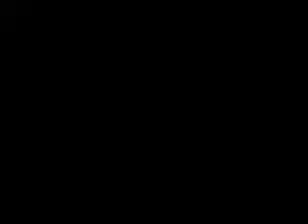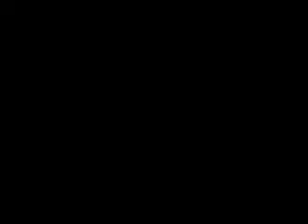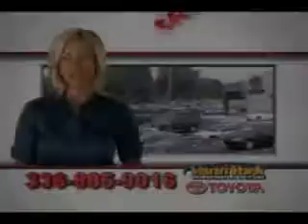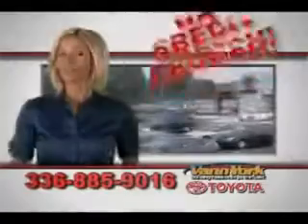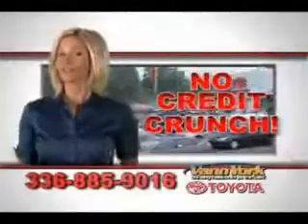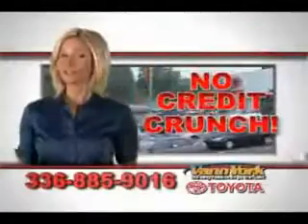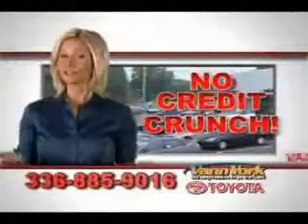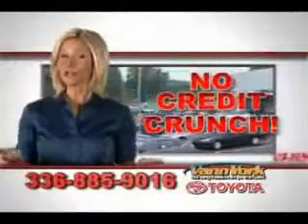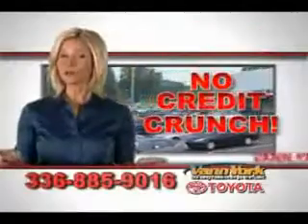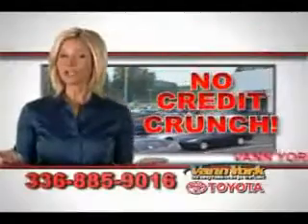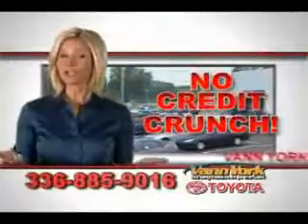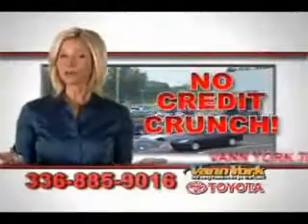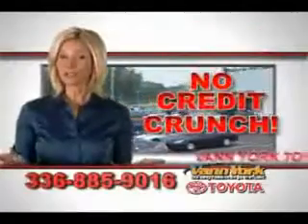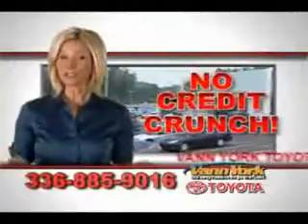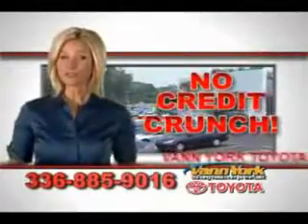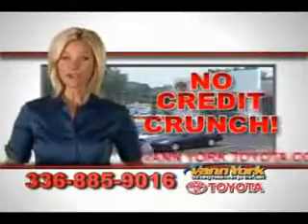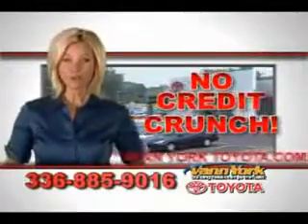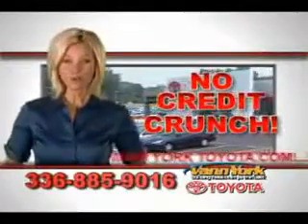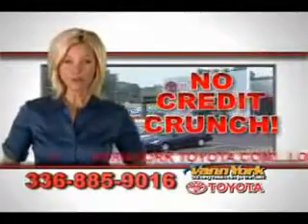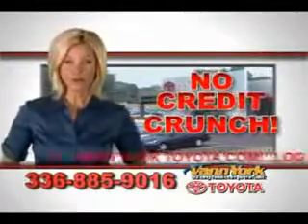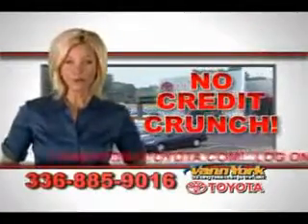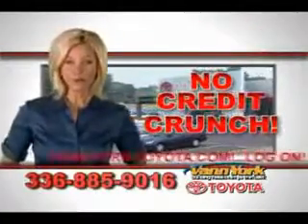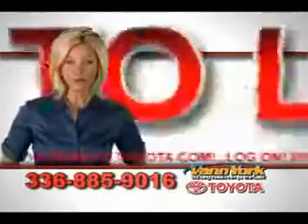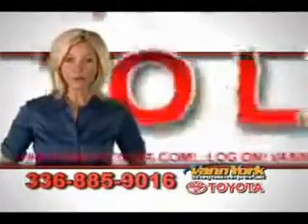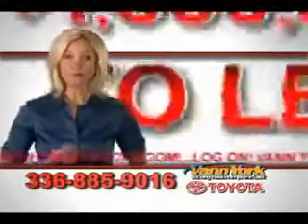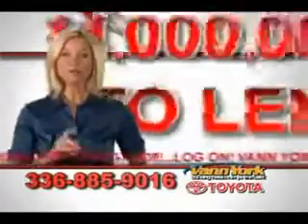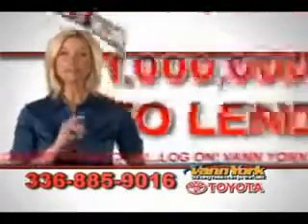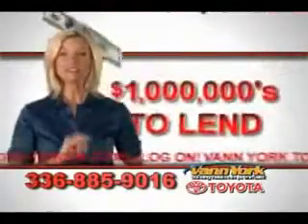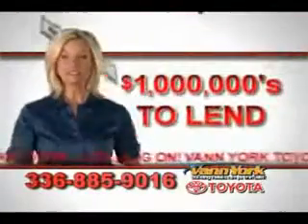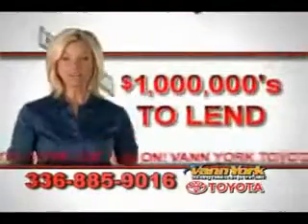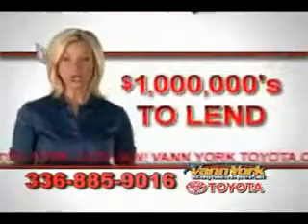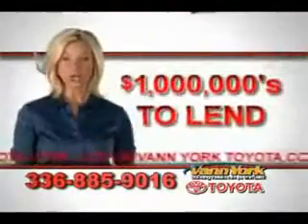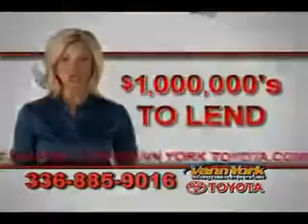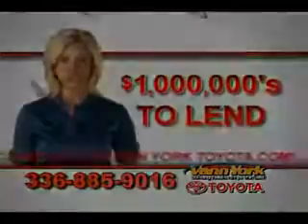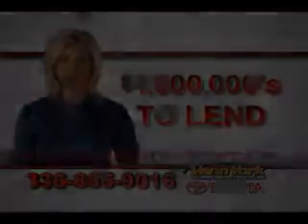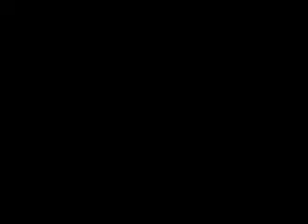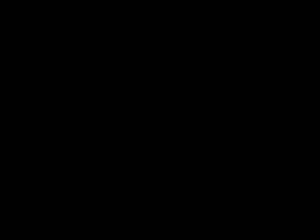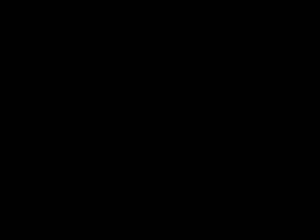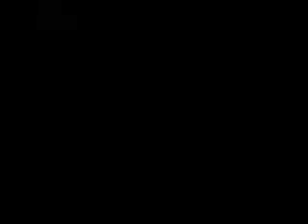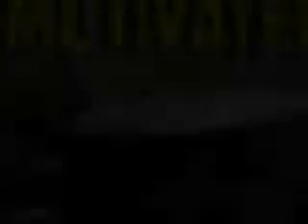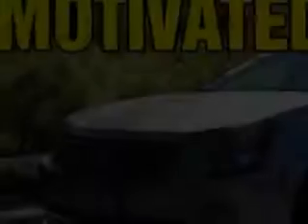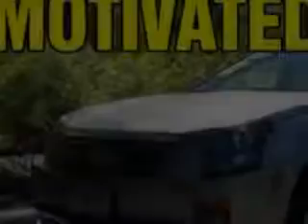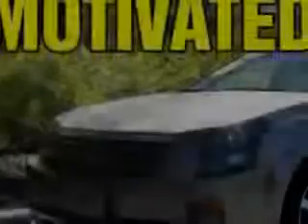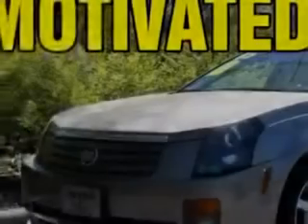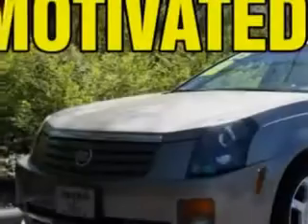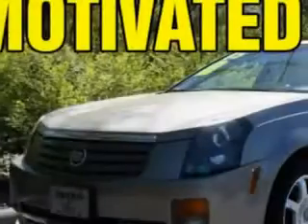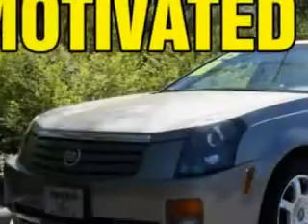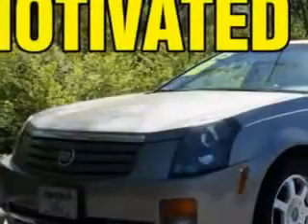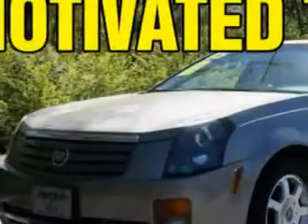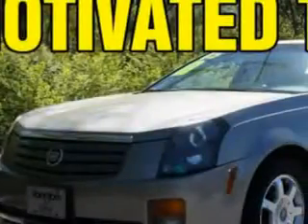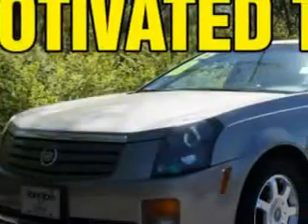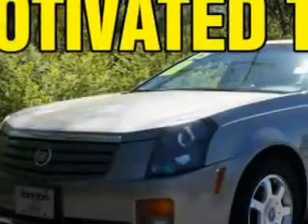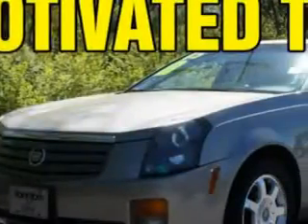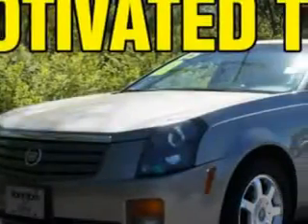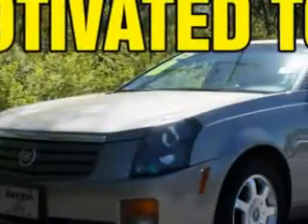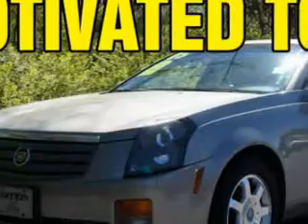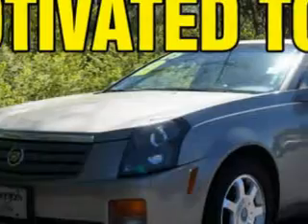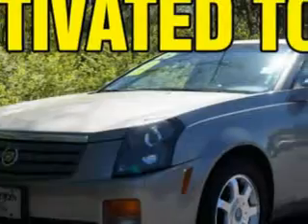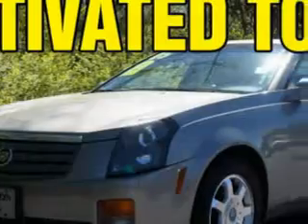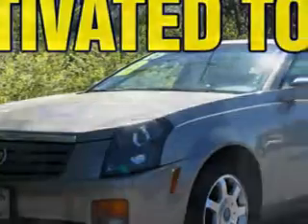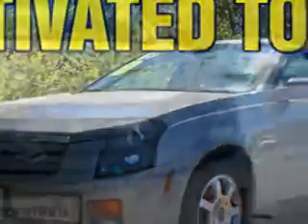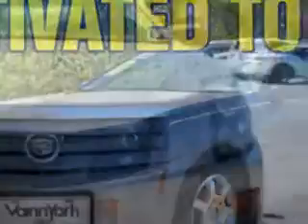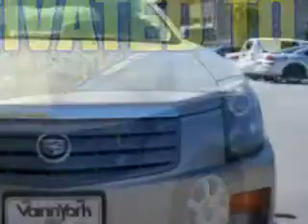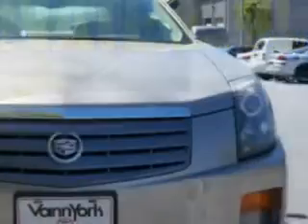There's no credit crunch at Van York Toyota — millions of dollars to lend. You've always wanted a Cadillac. Here's your opportunity.